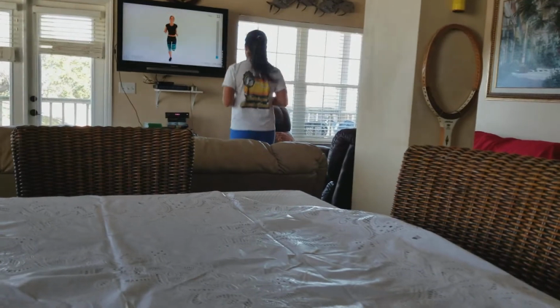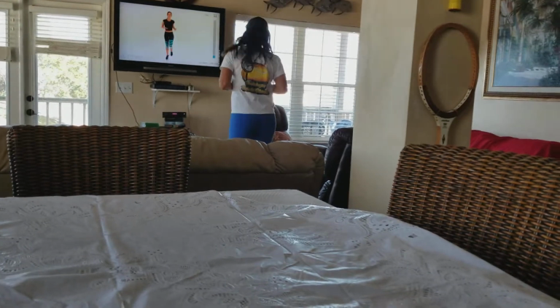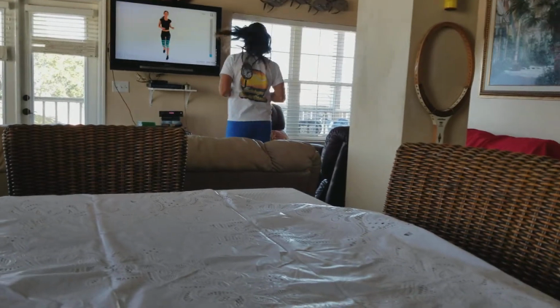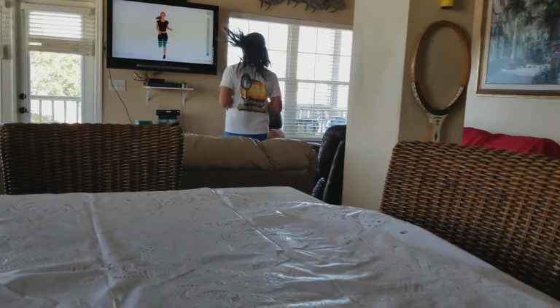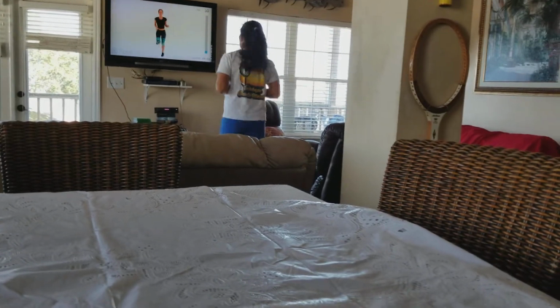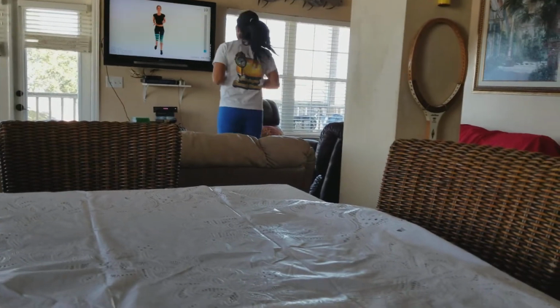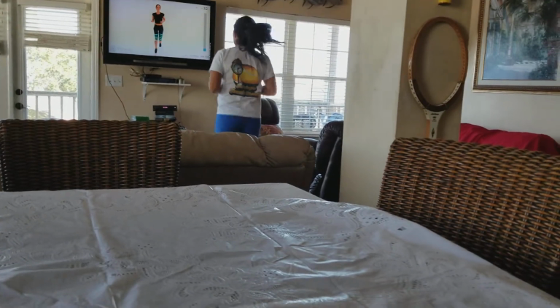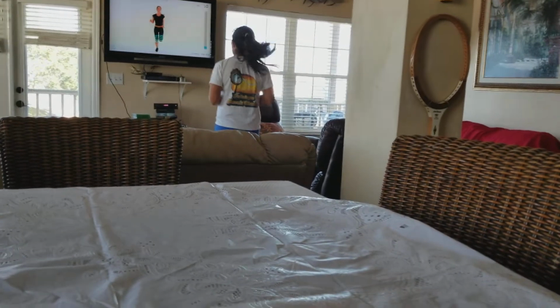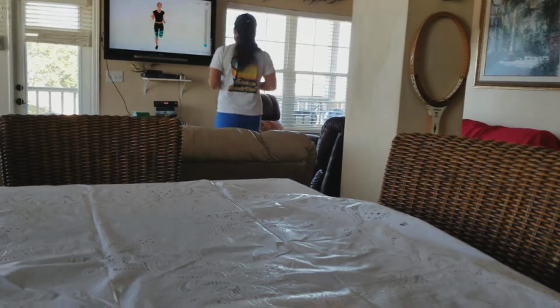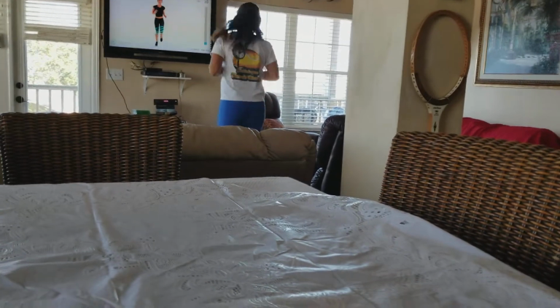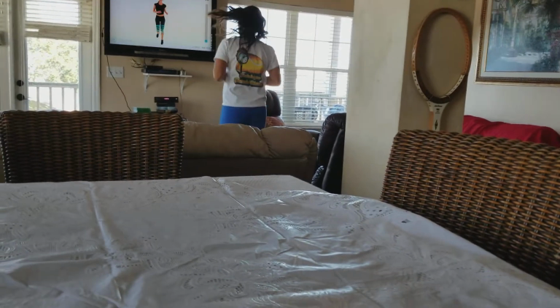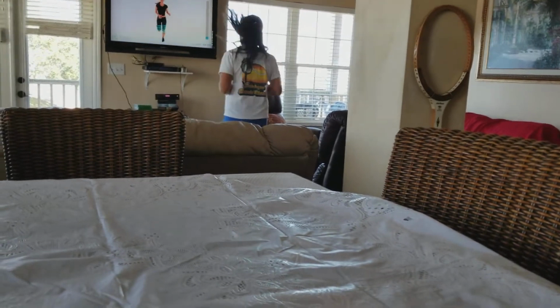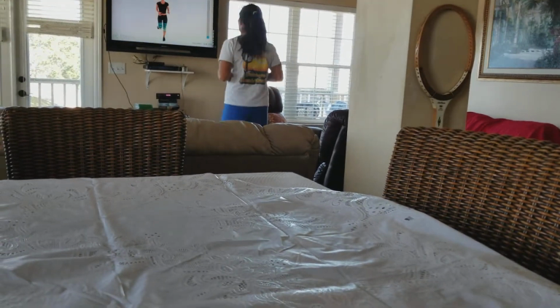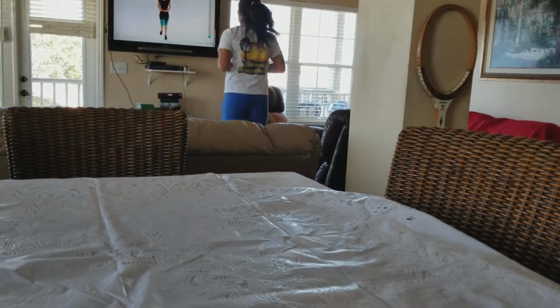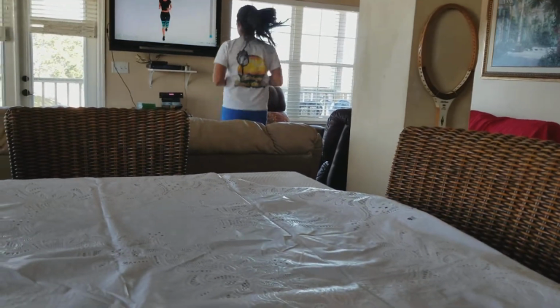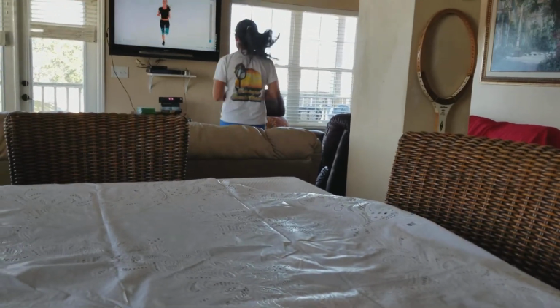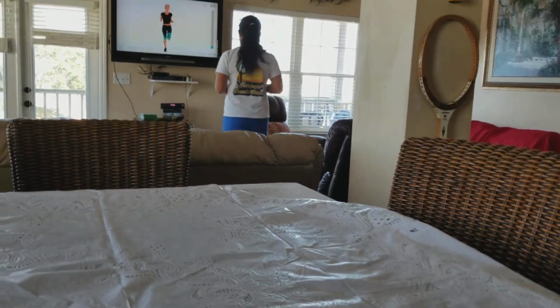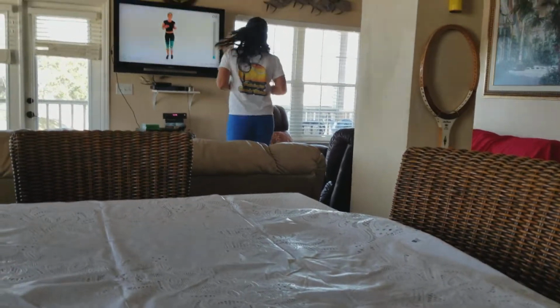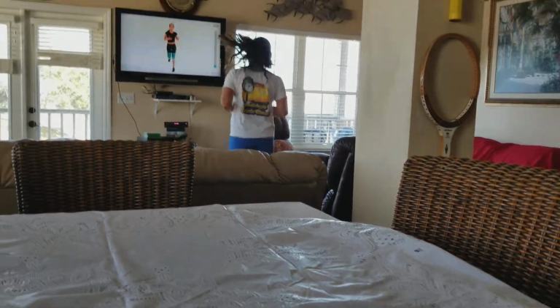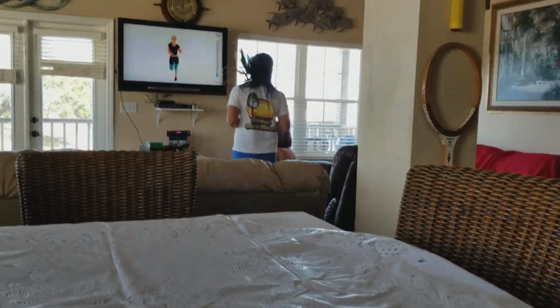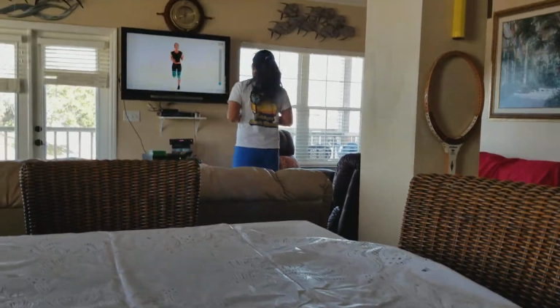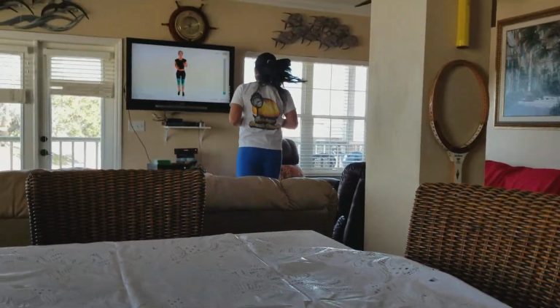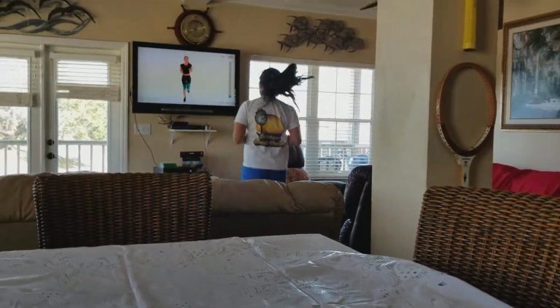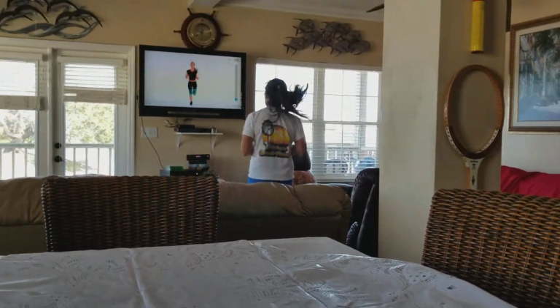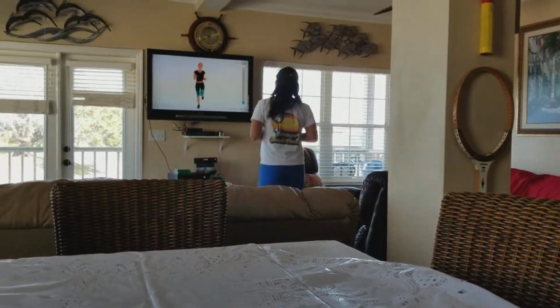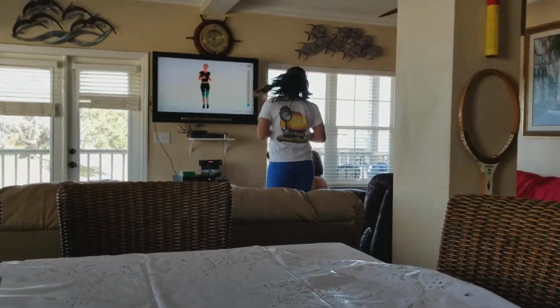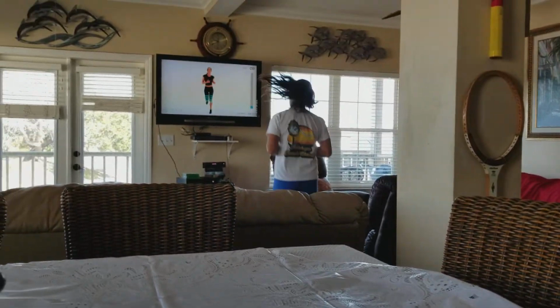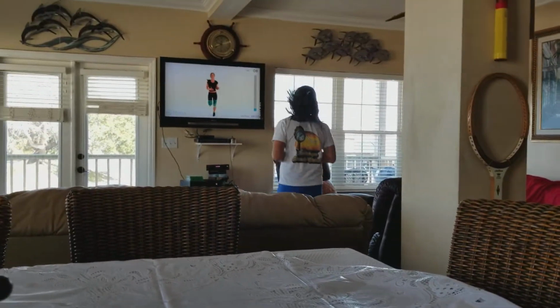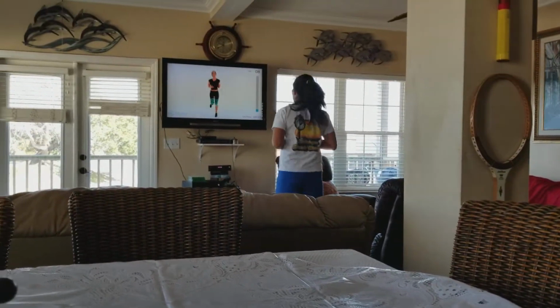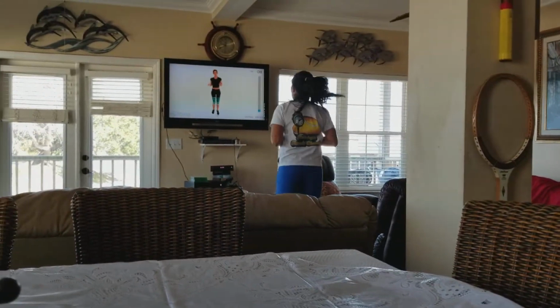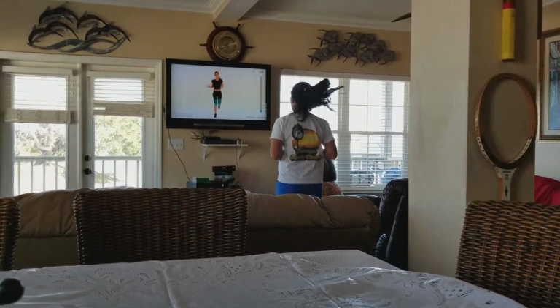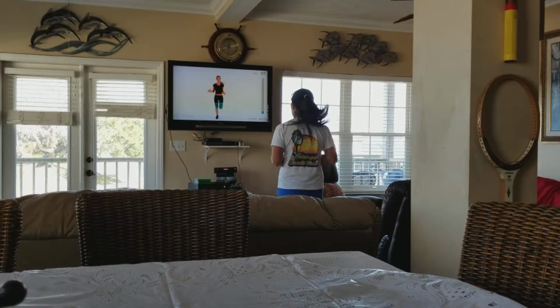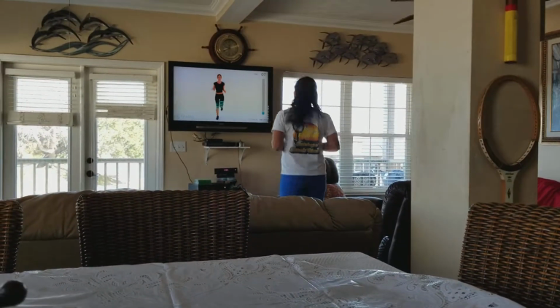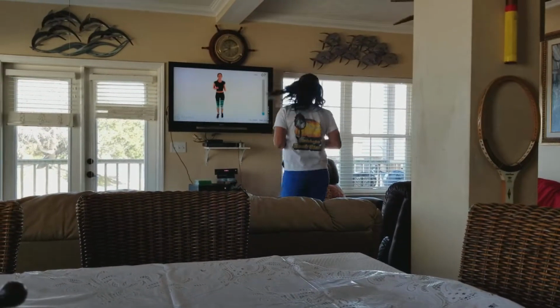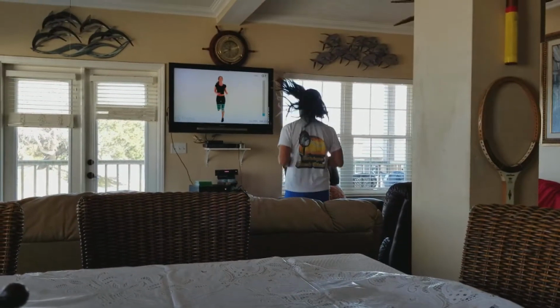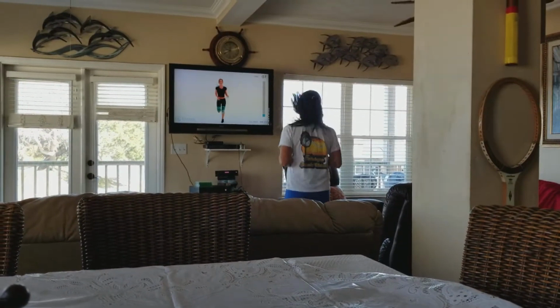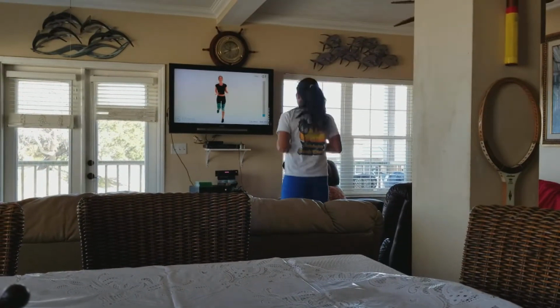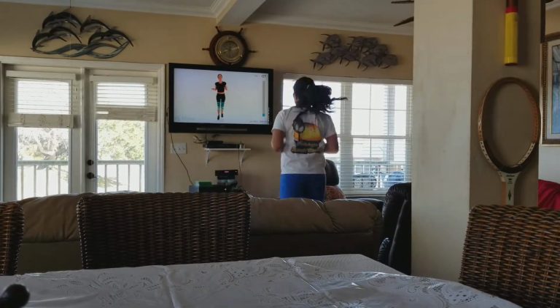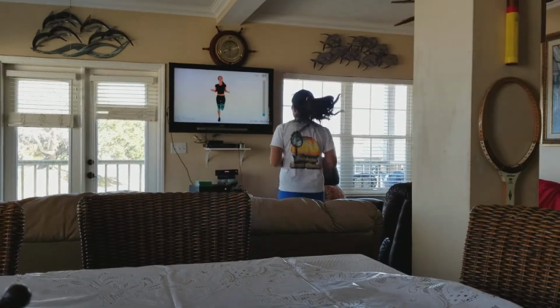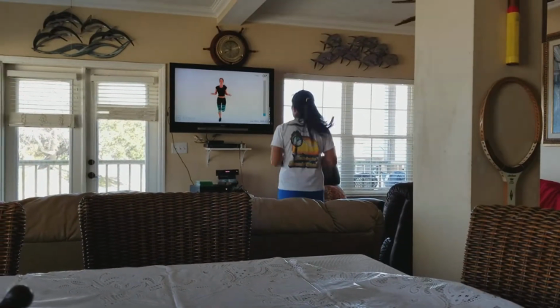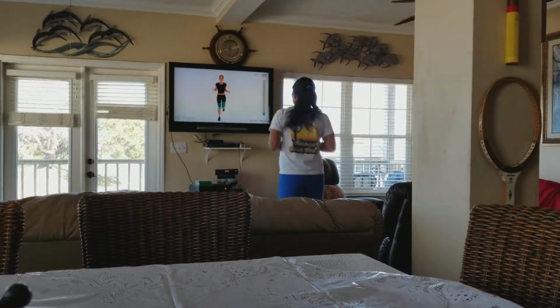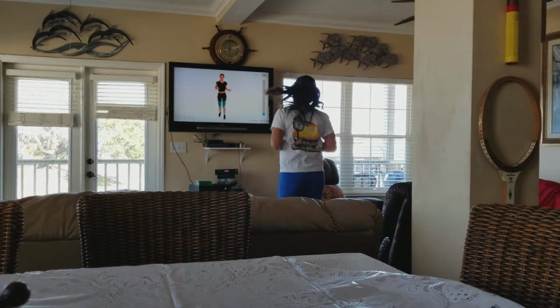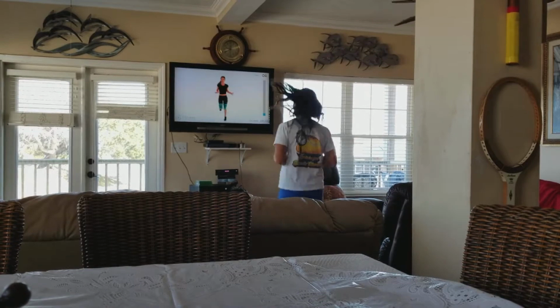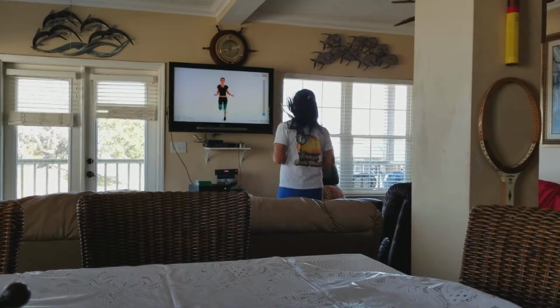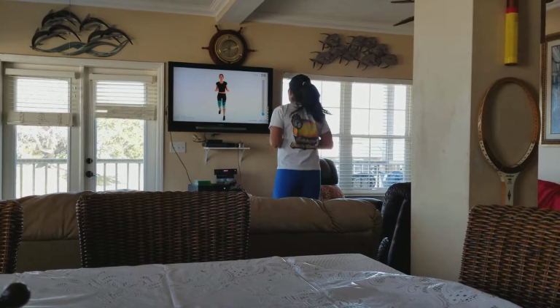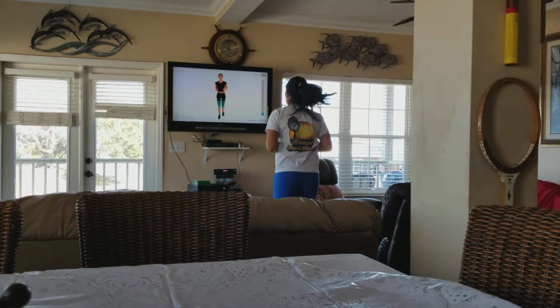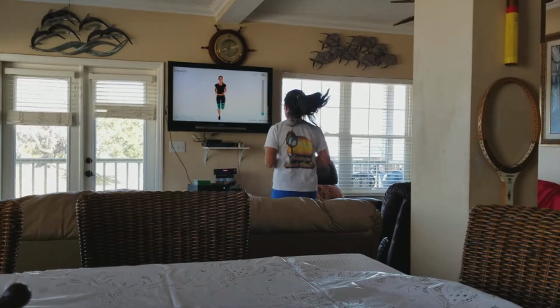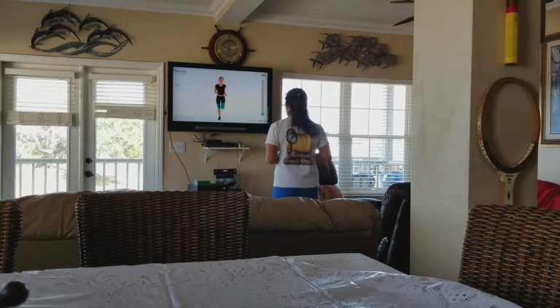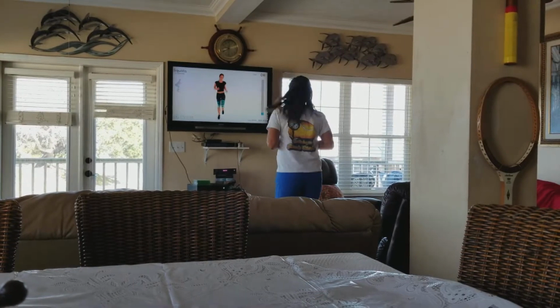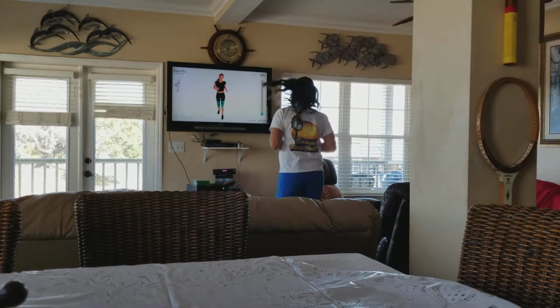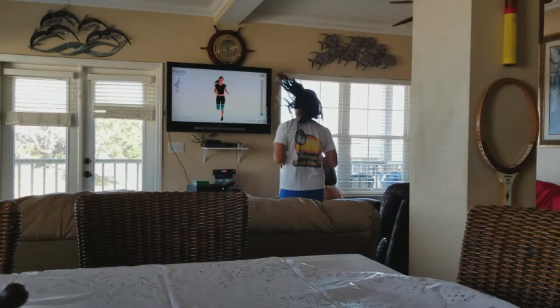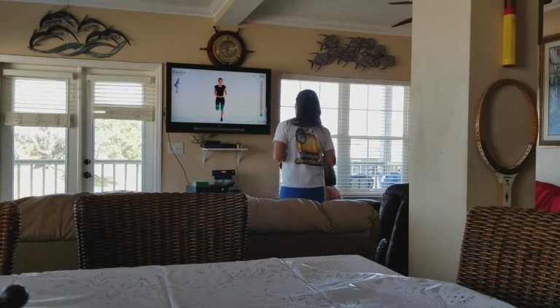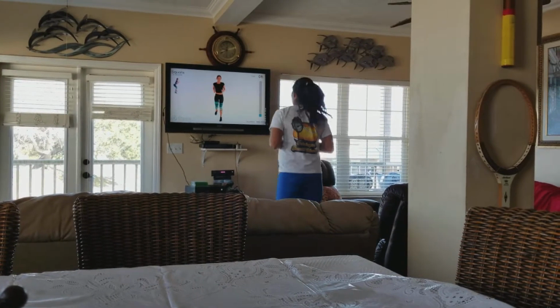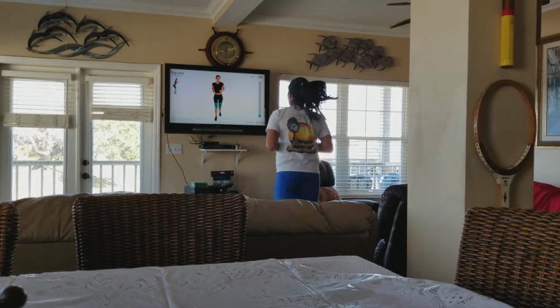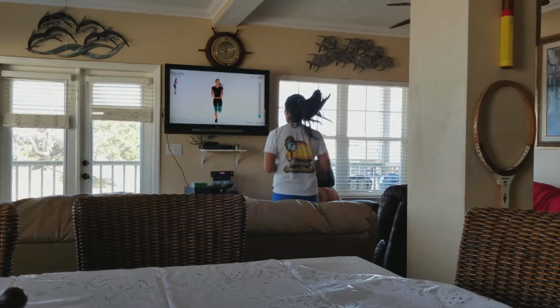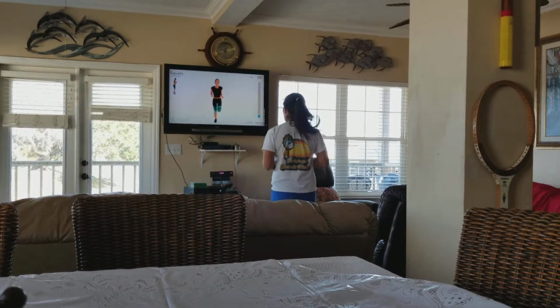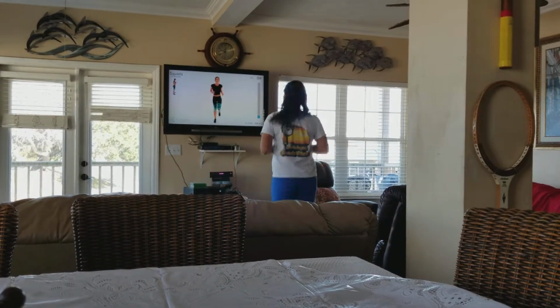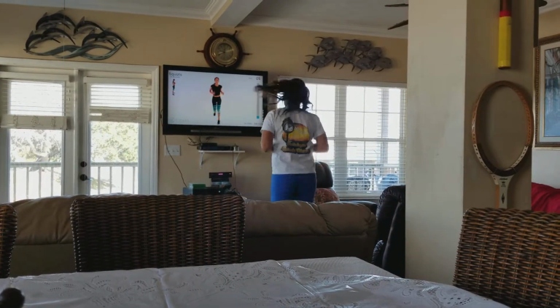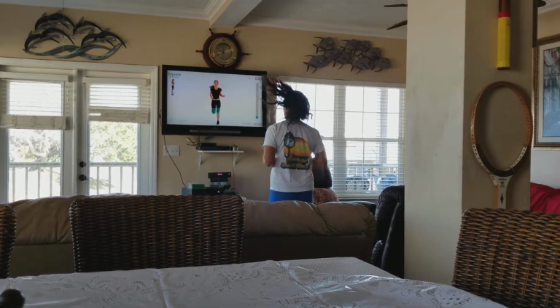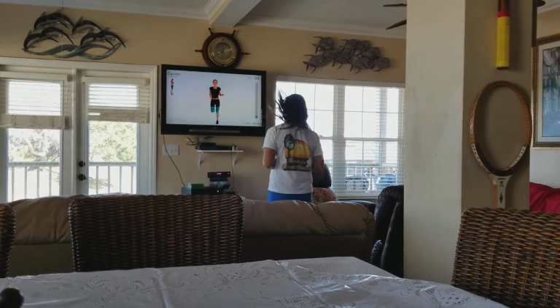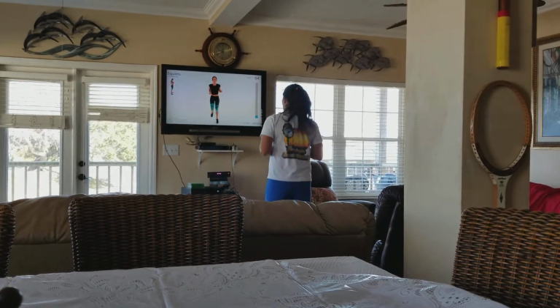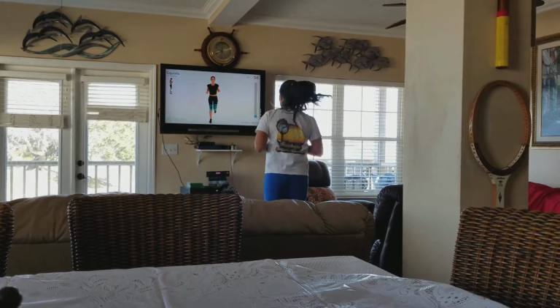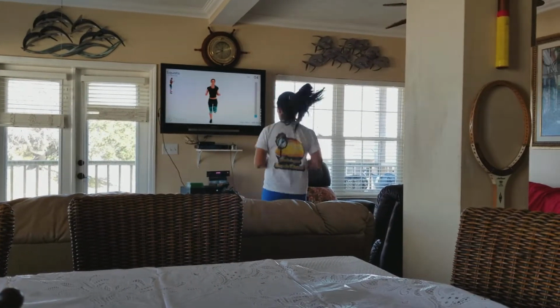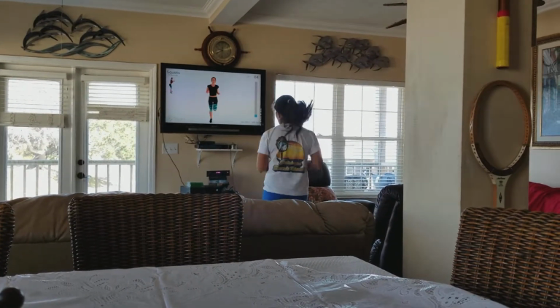Every day you might feel difficulty, so just do your best, because there's all the times you can — but don't hurt yourself. You don't want to make yourself hurt.